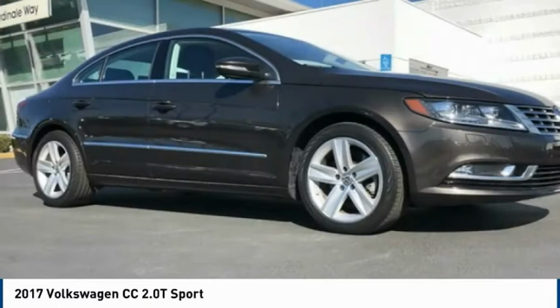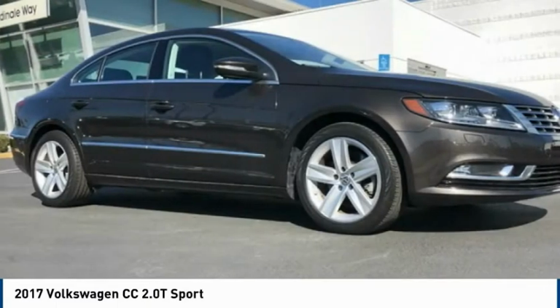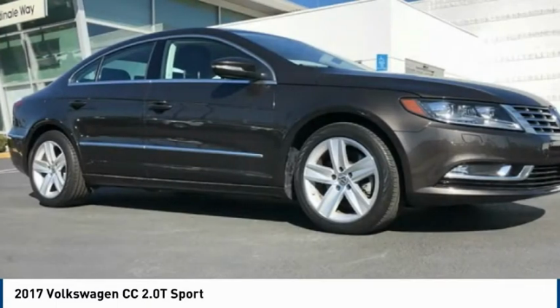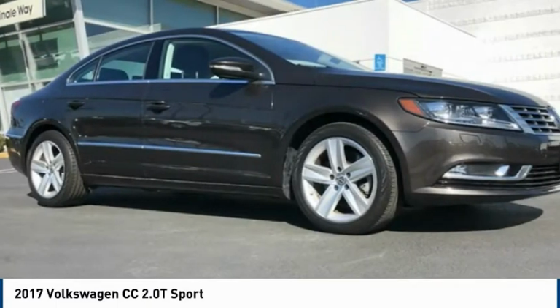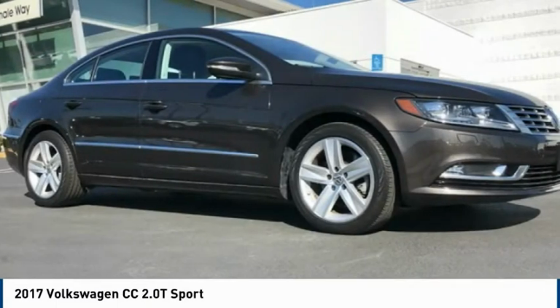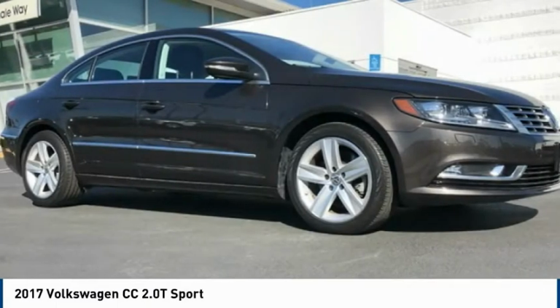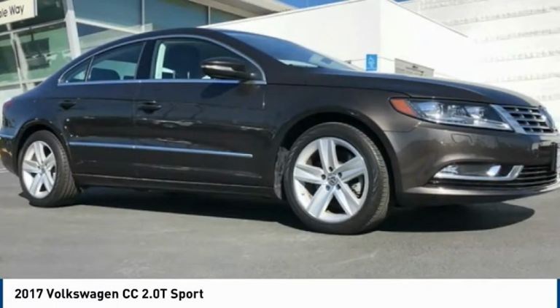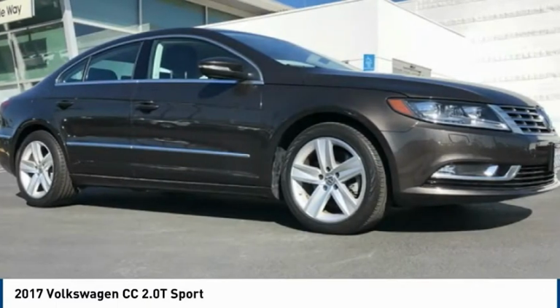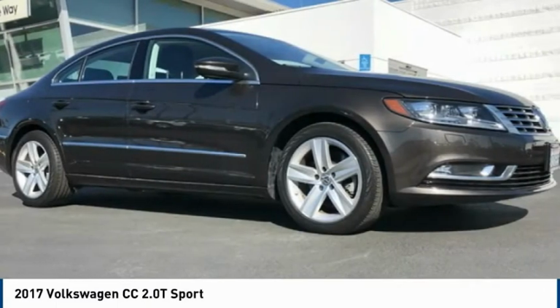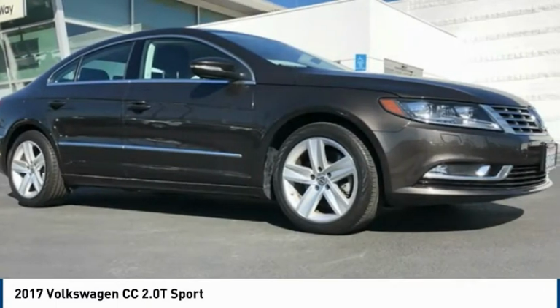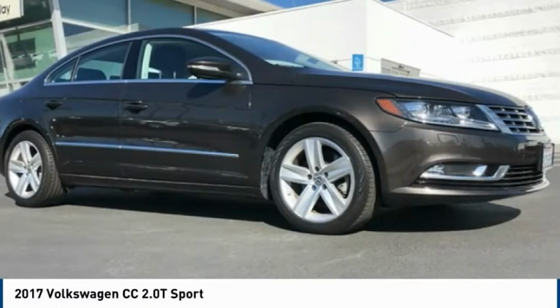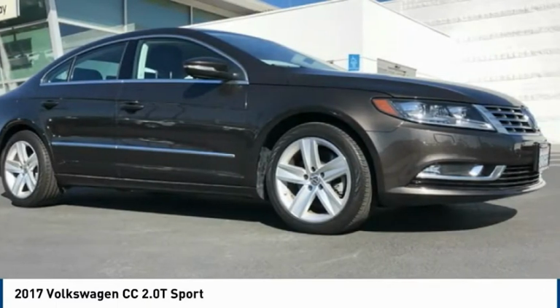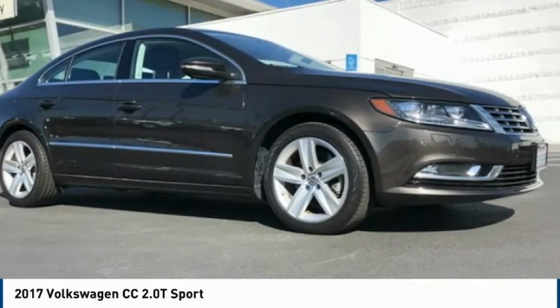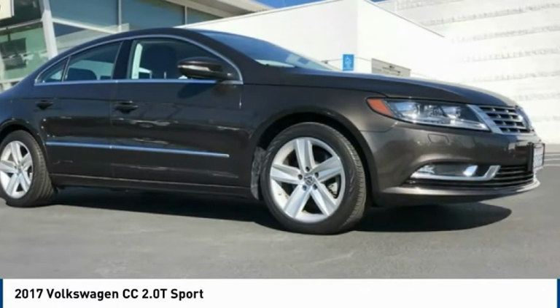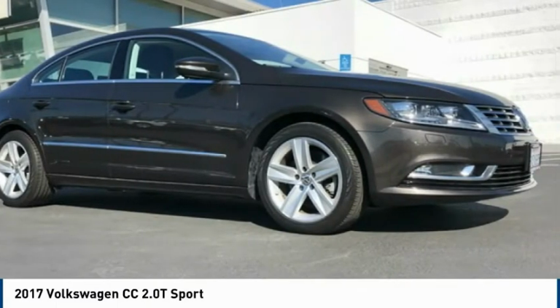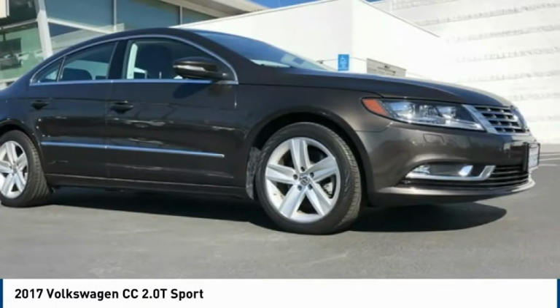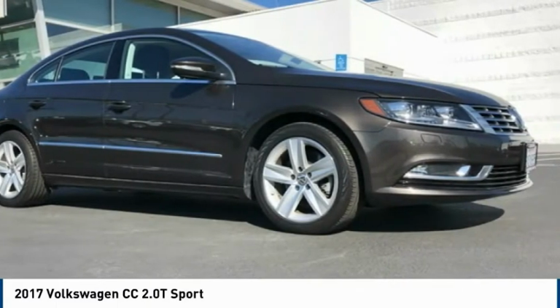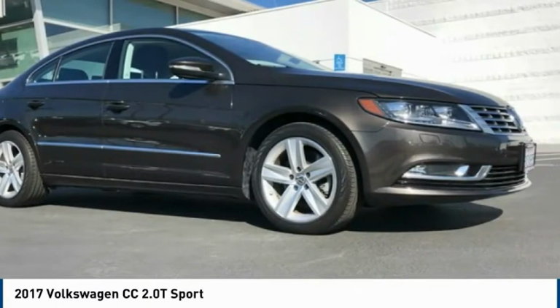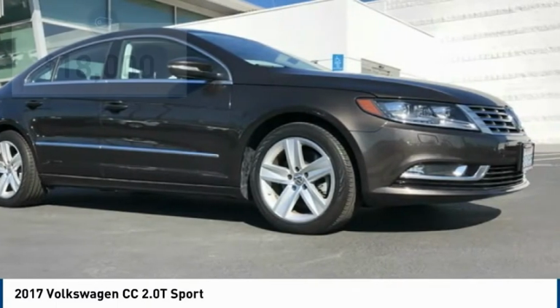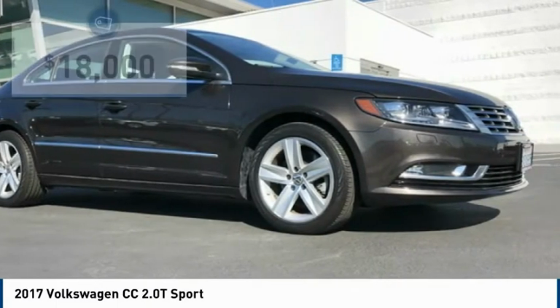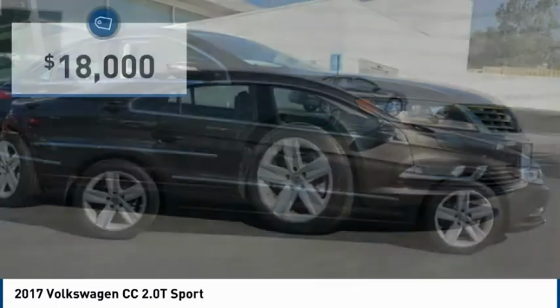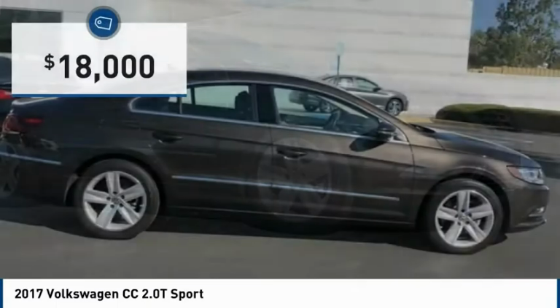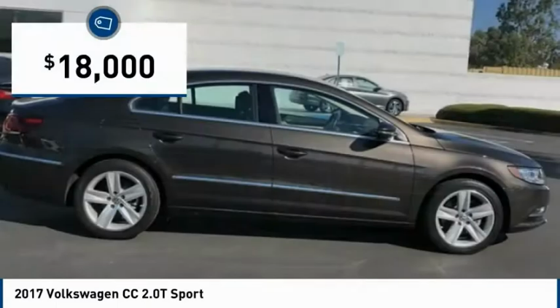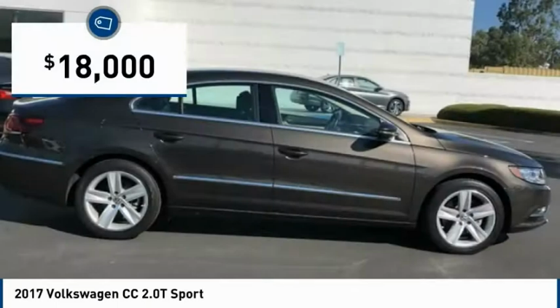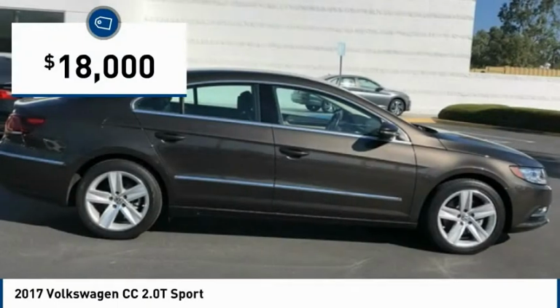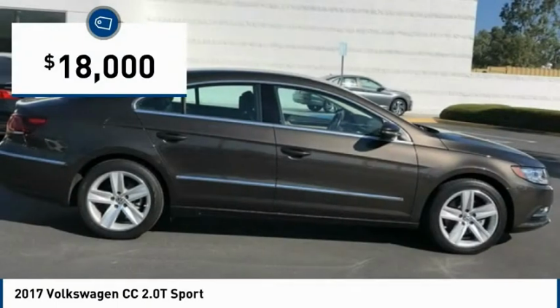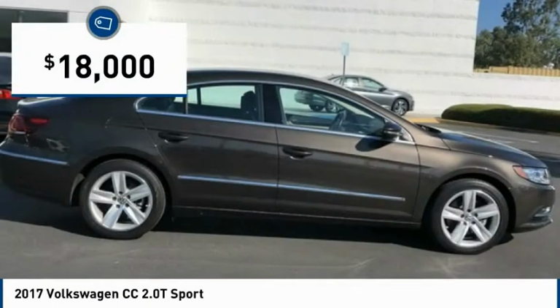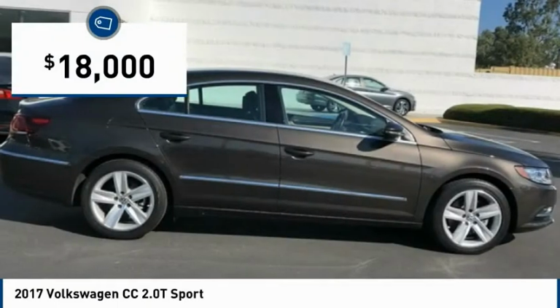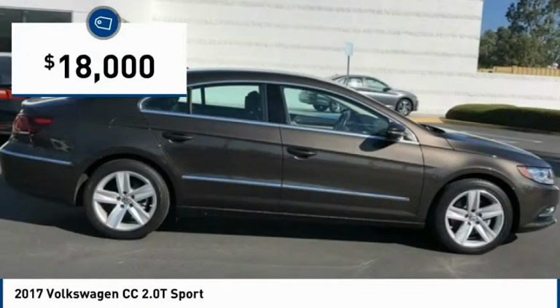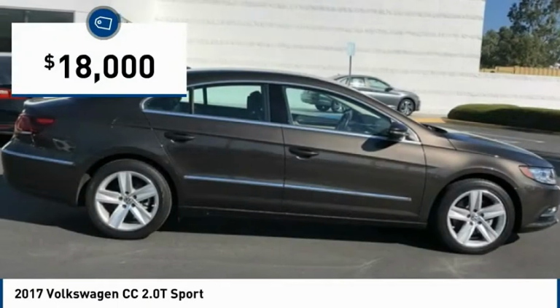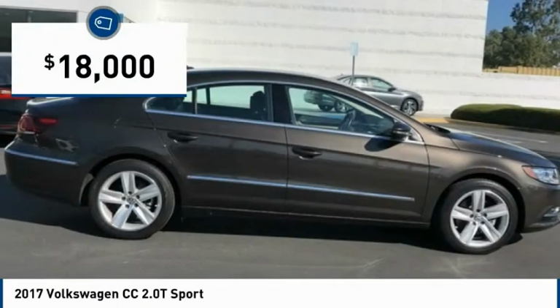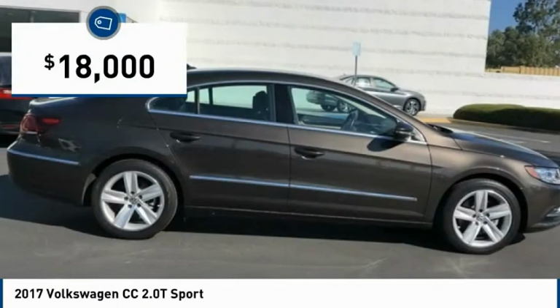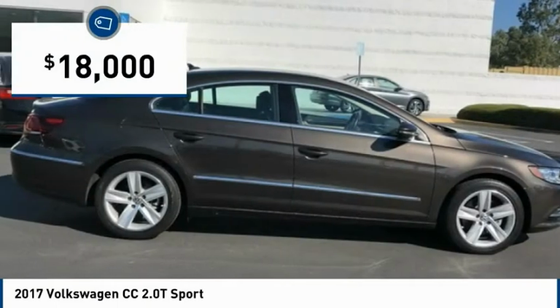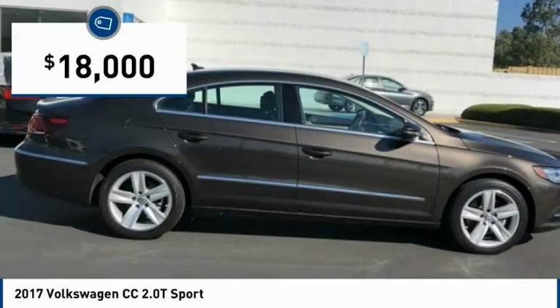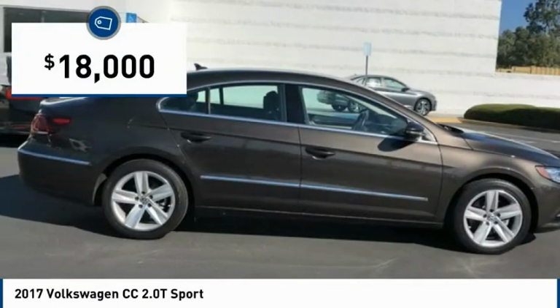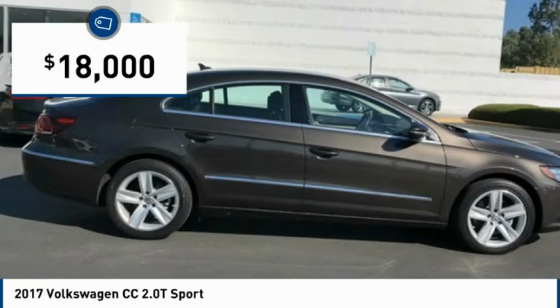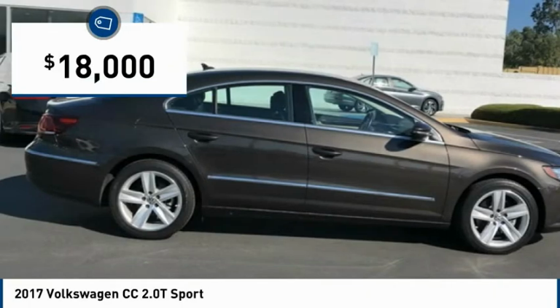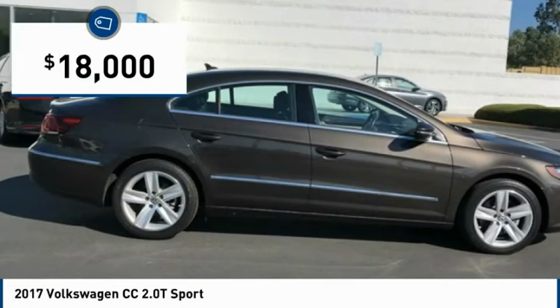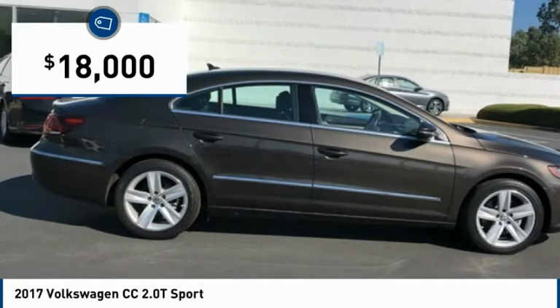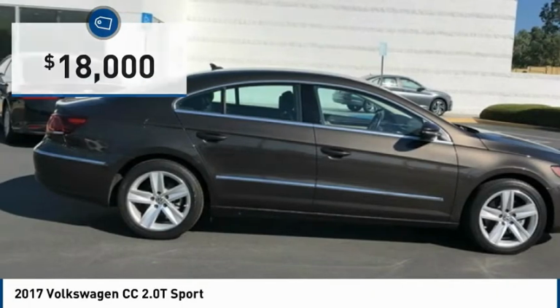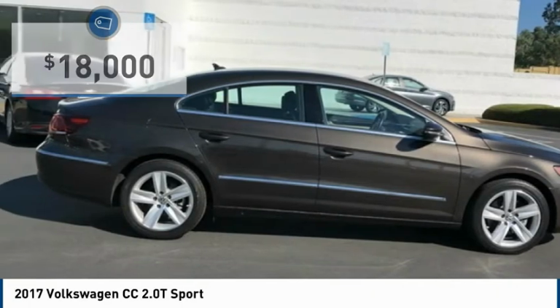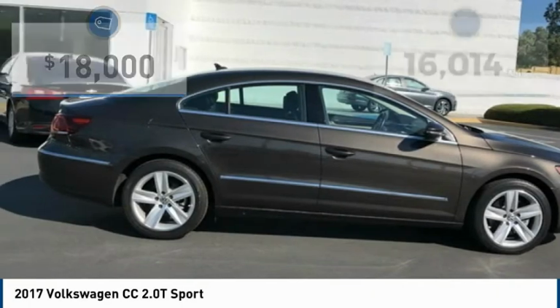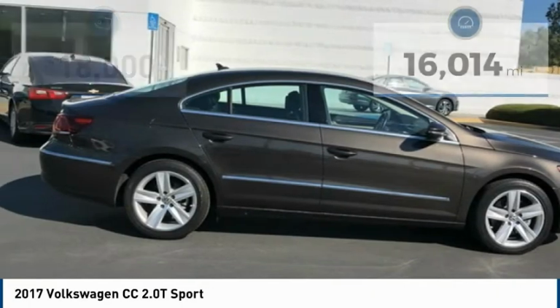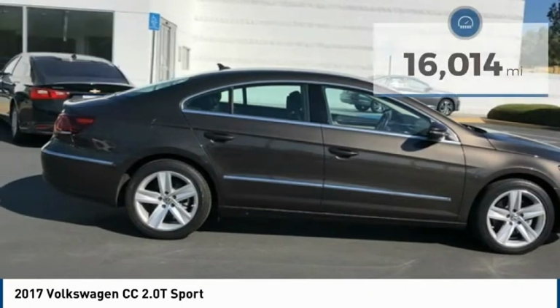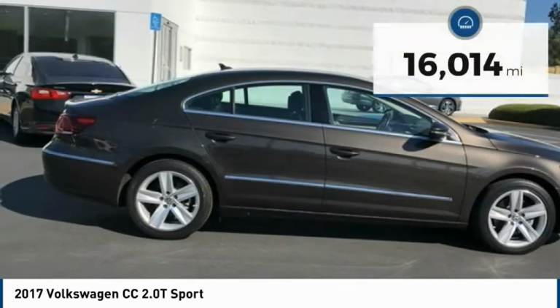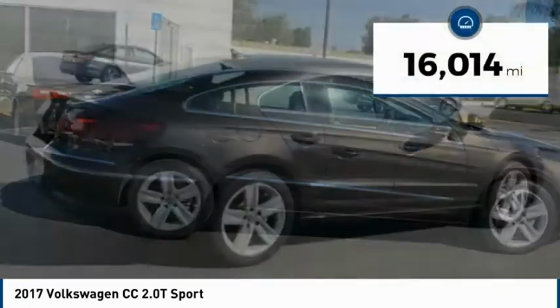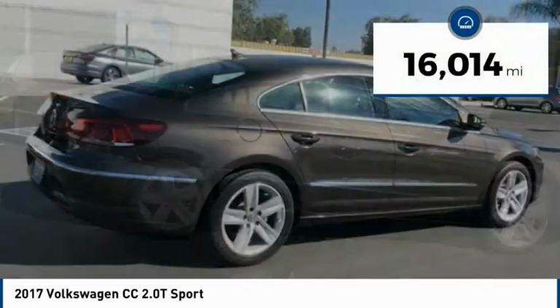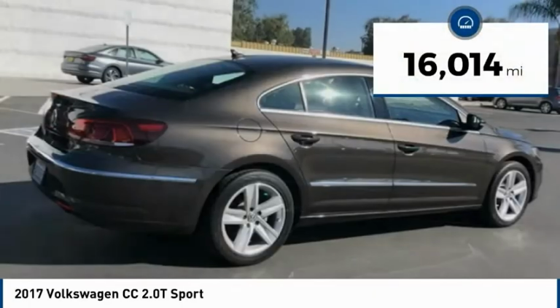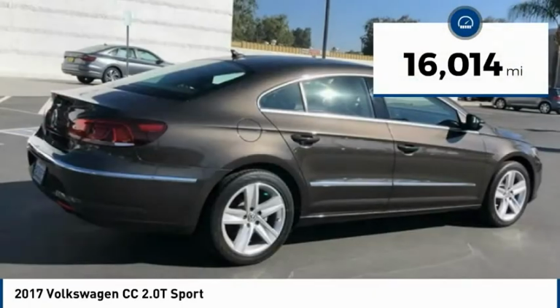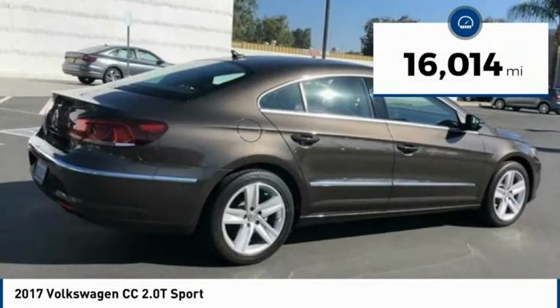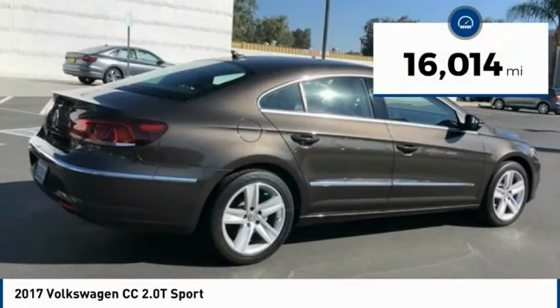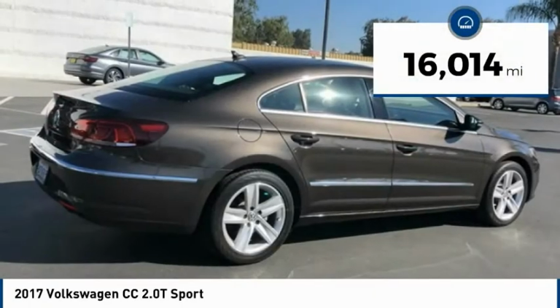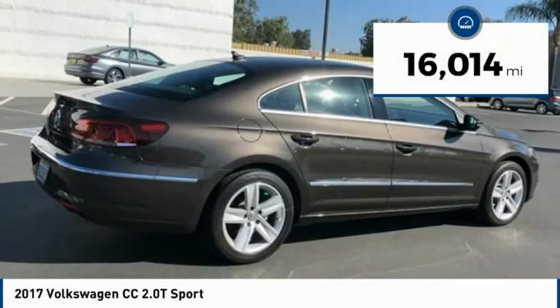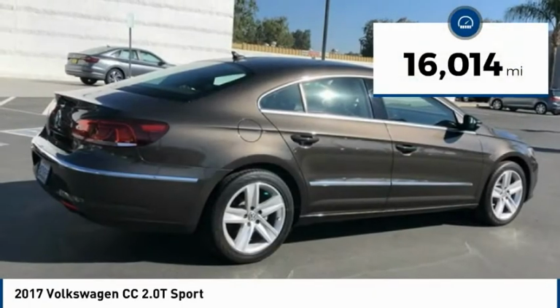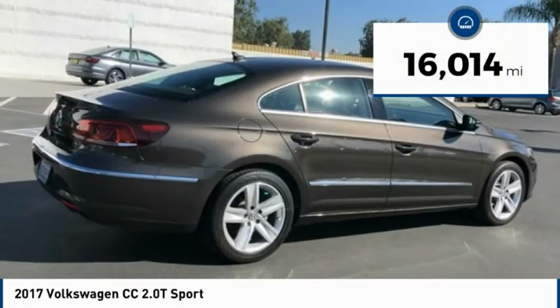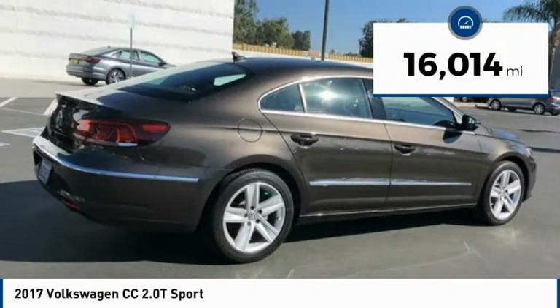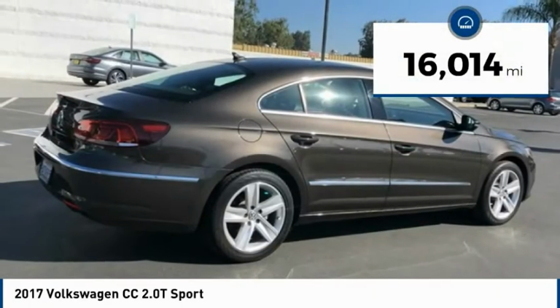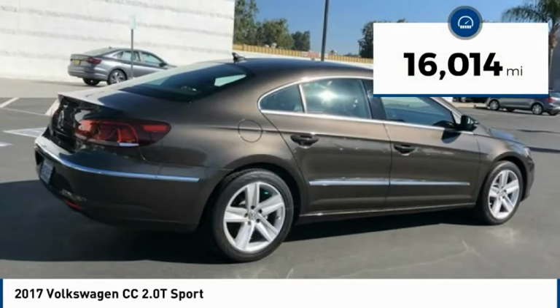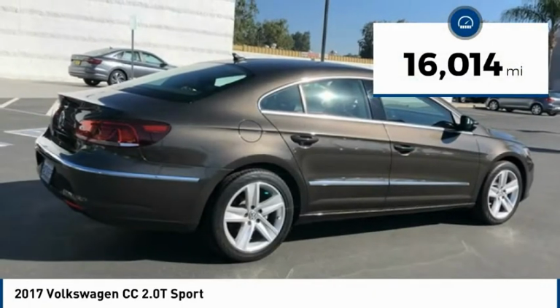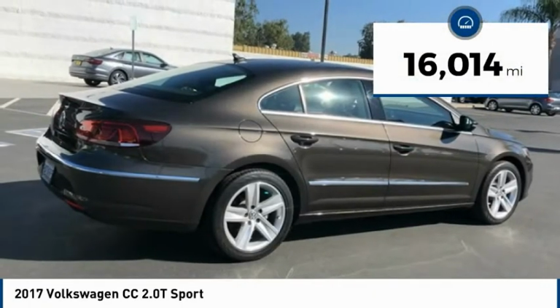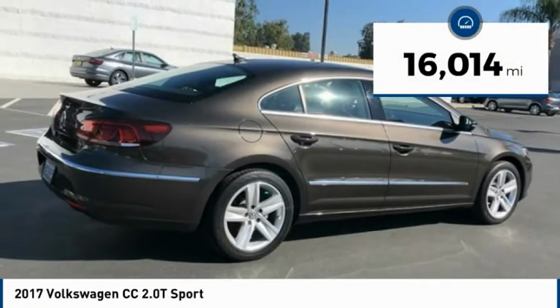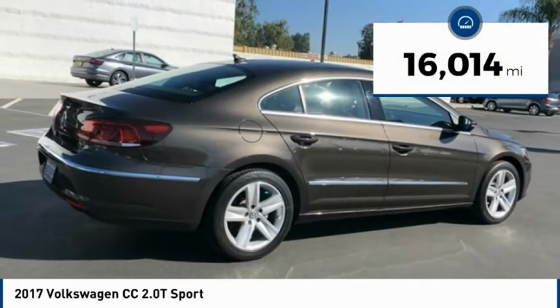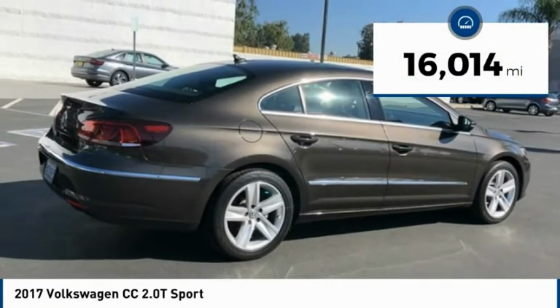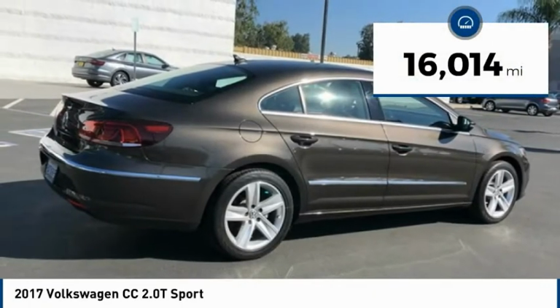It's what's on the outside that counts, and it's priced below $20,000. This vehicle has less than 20,000 miles.